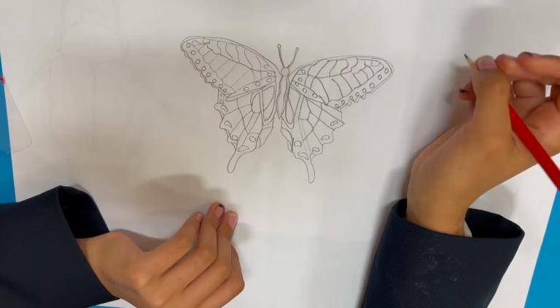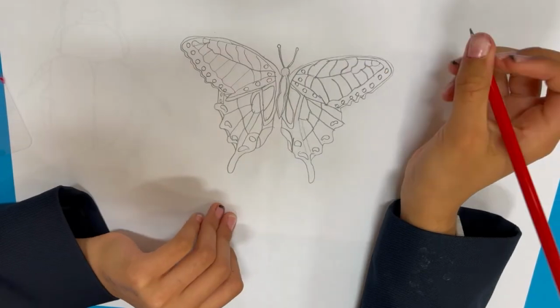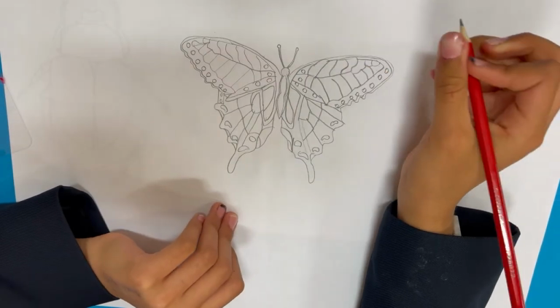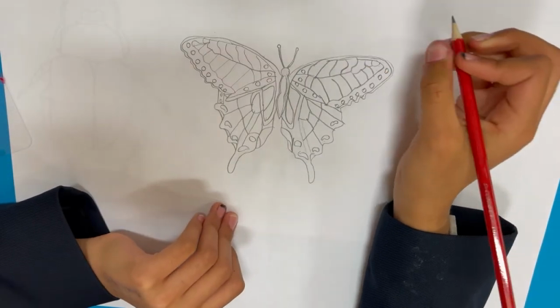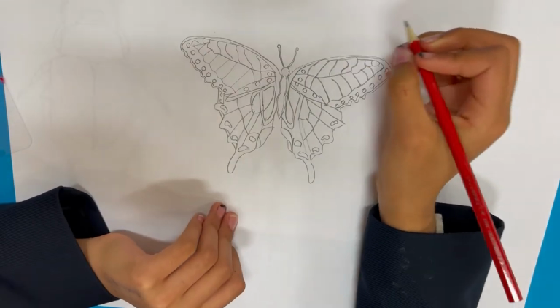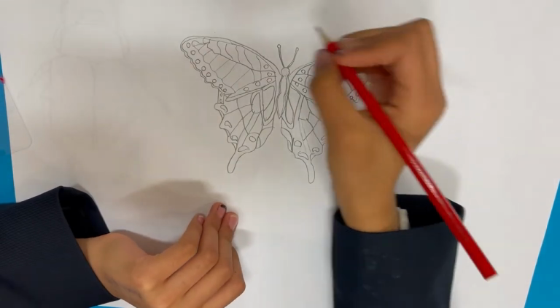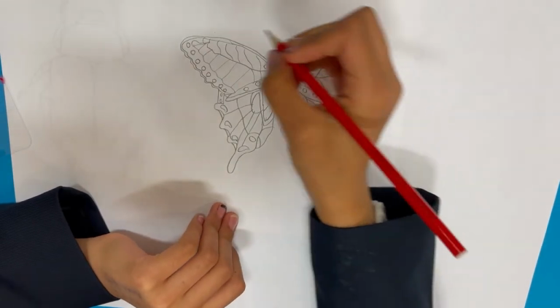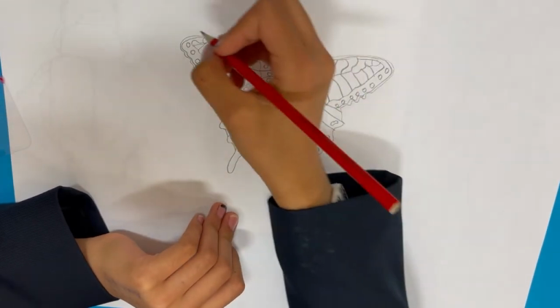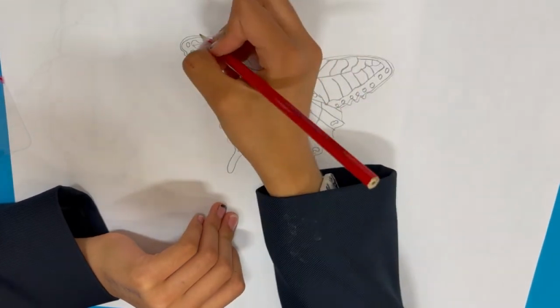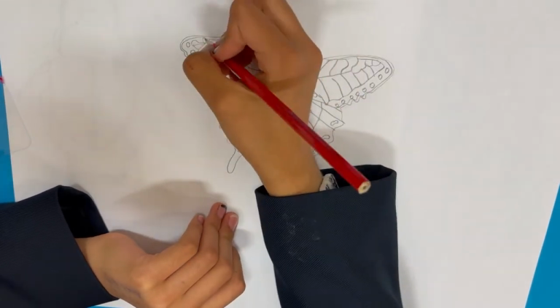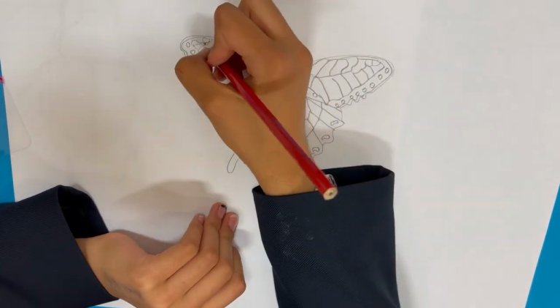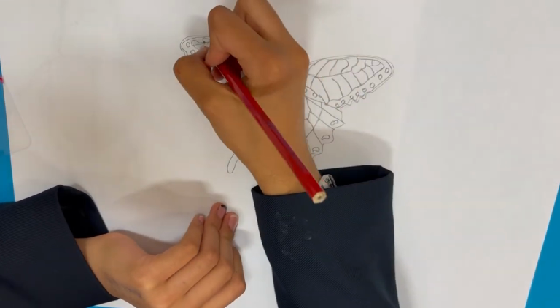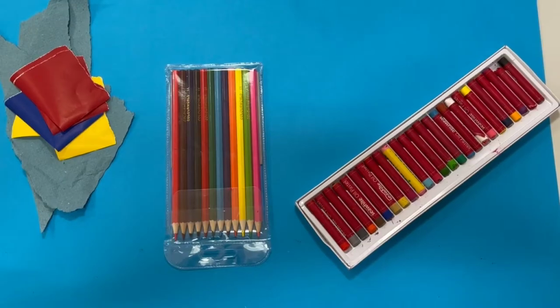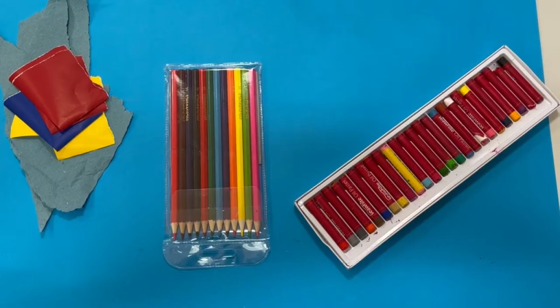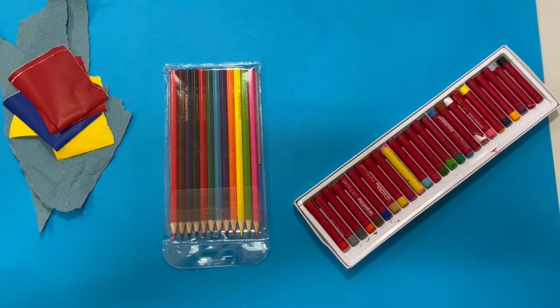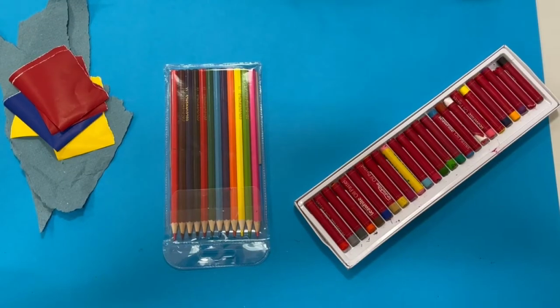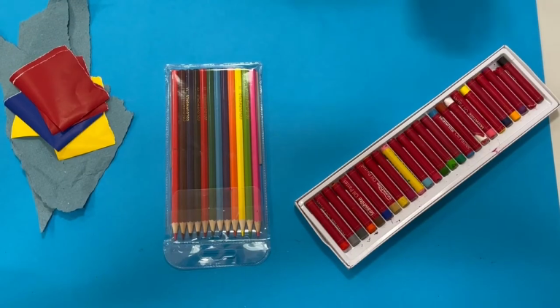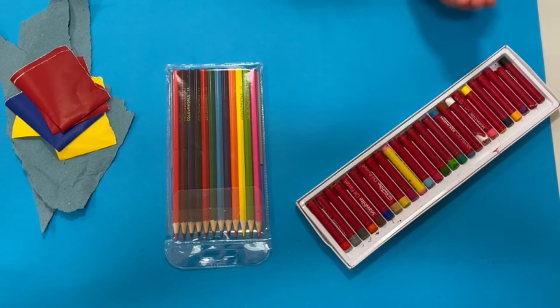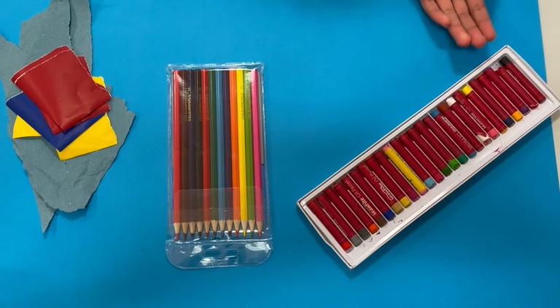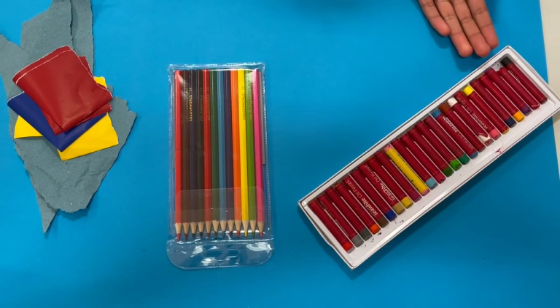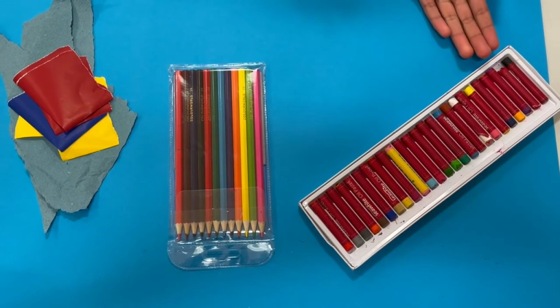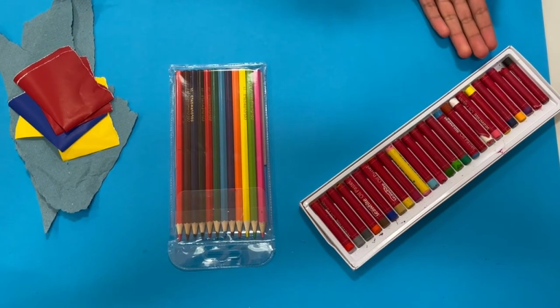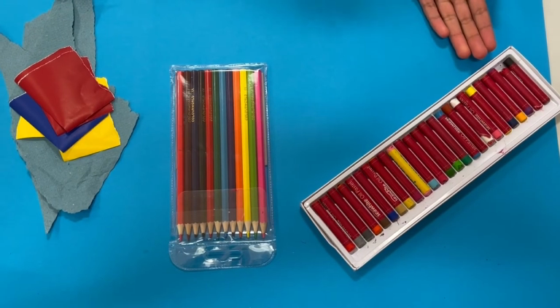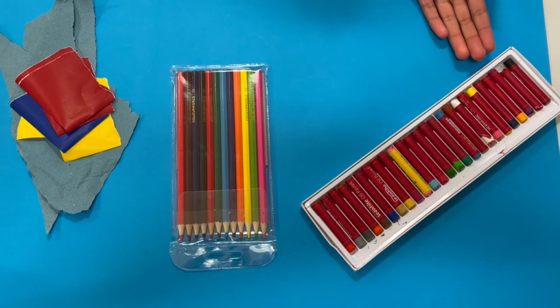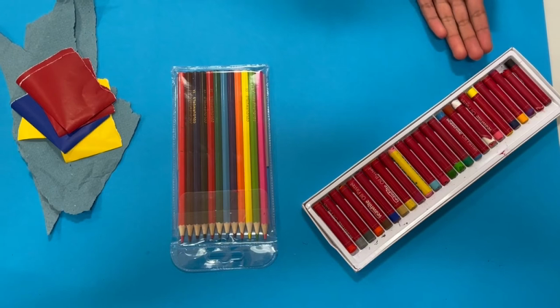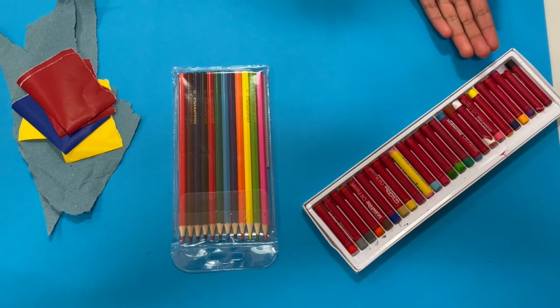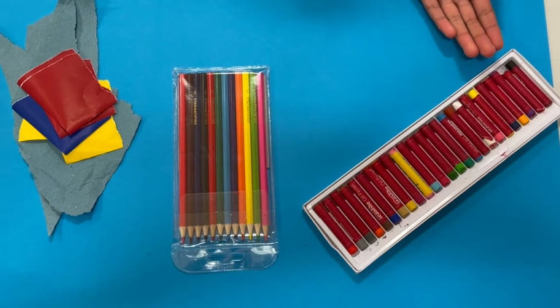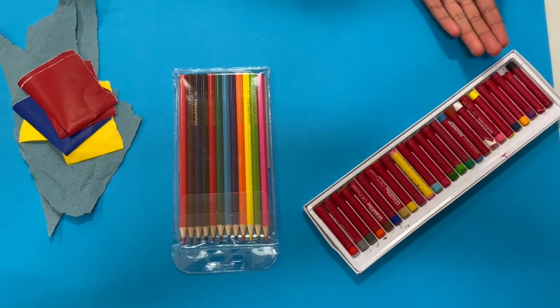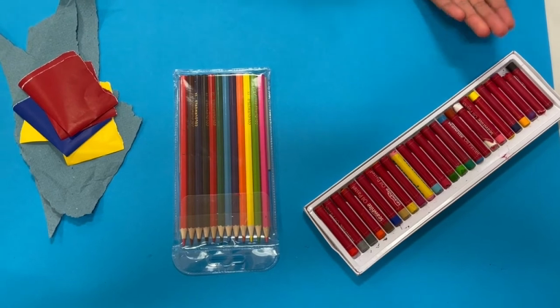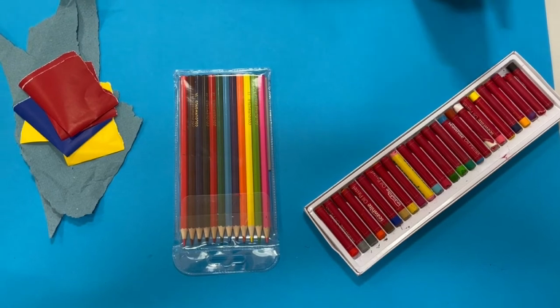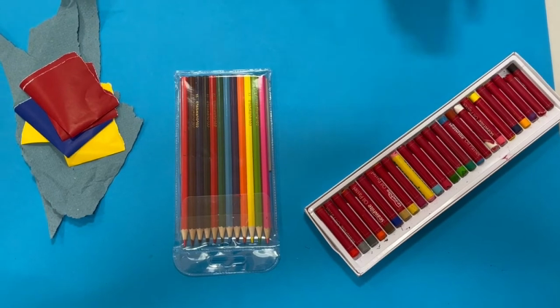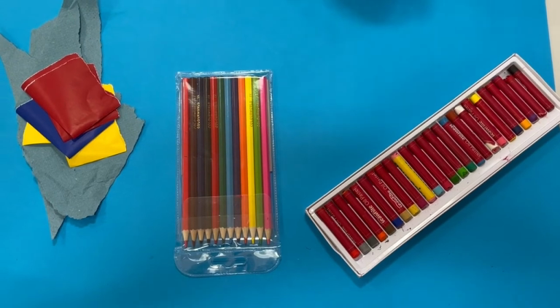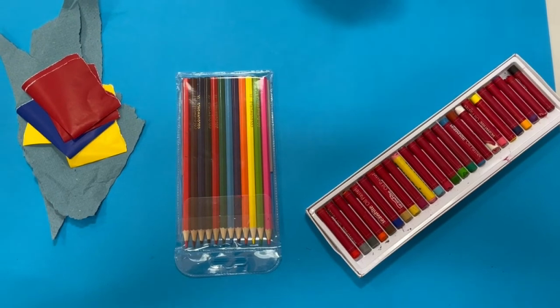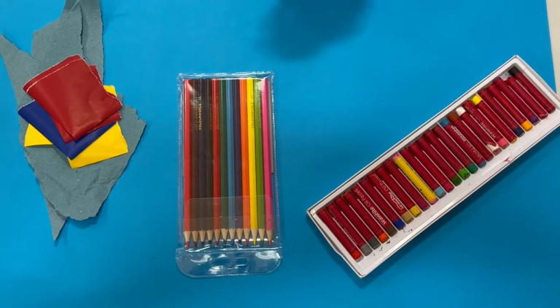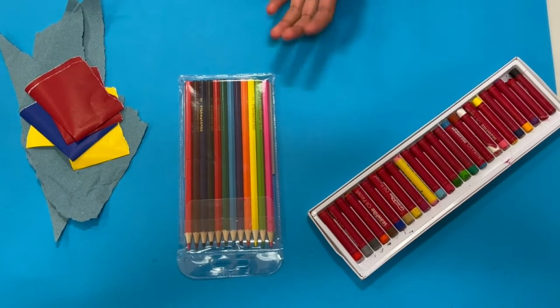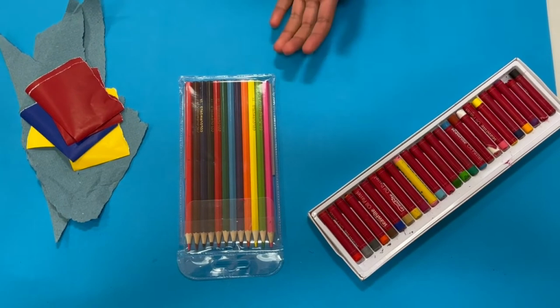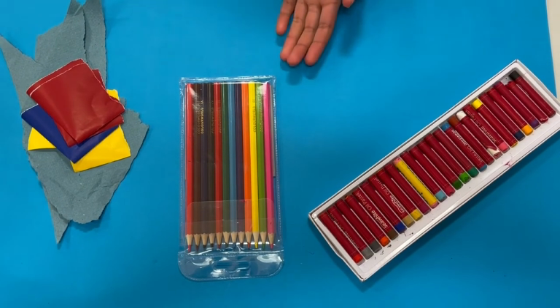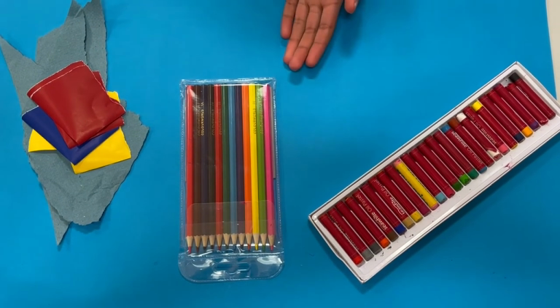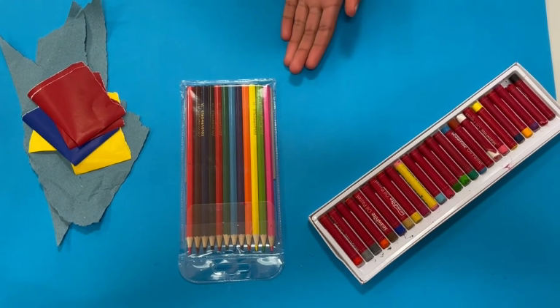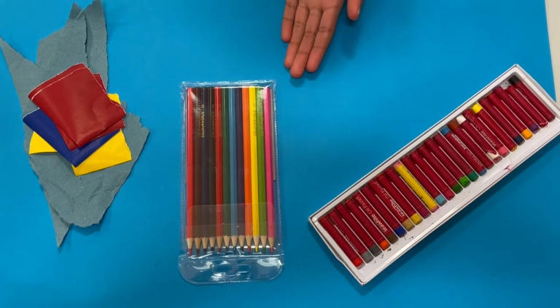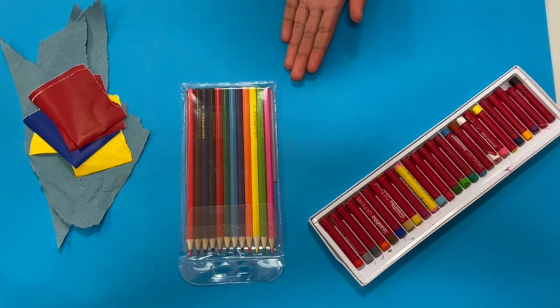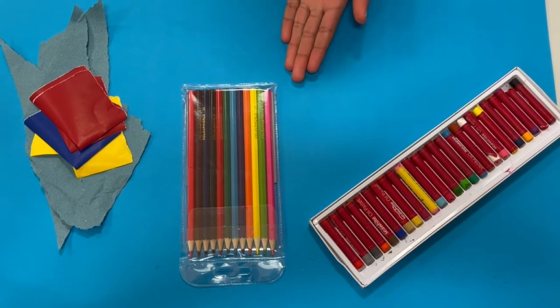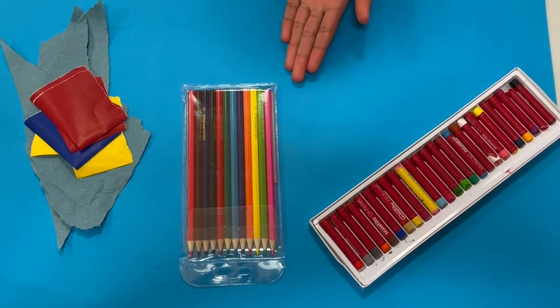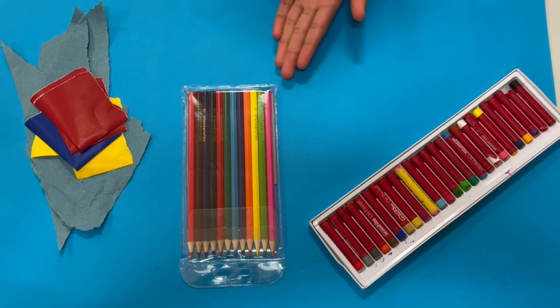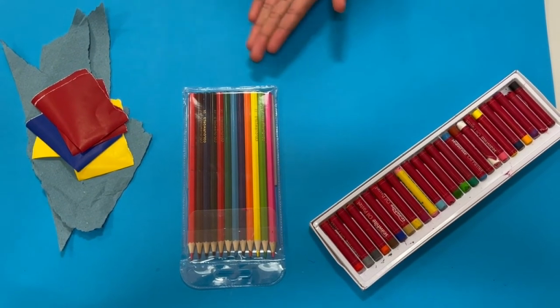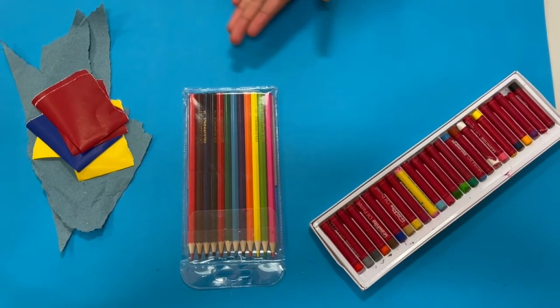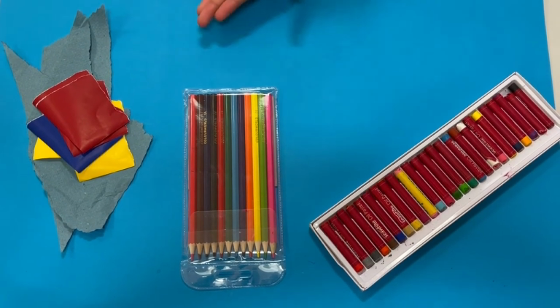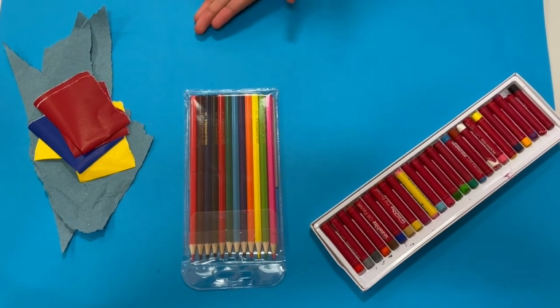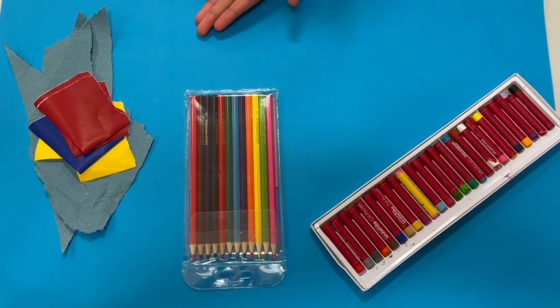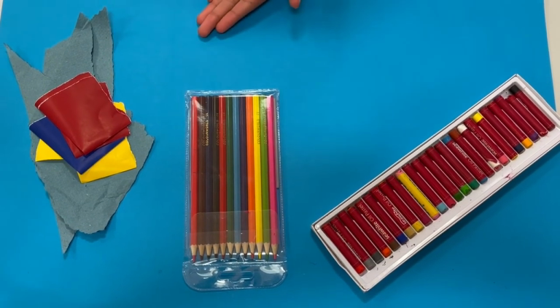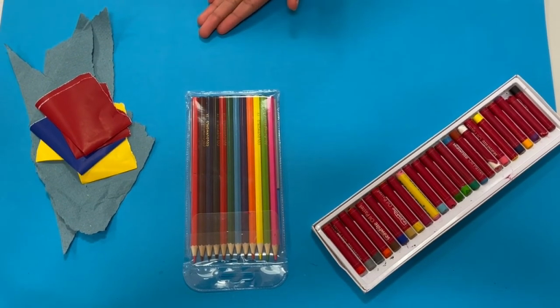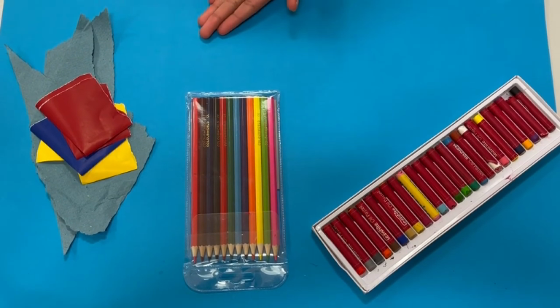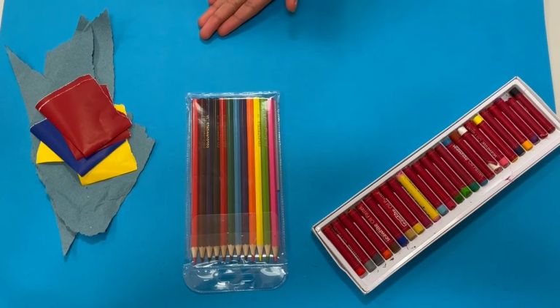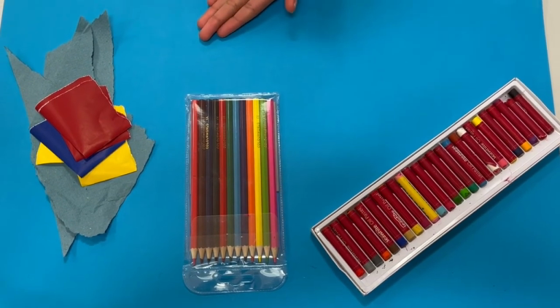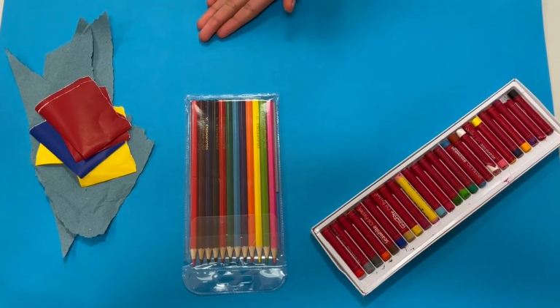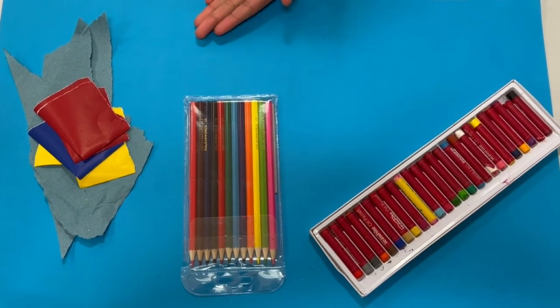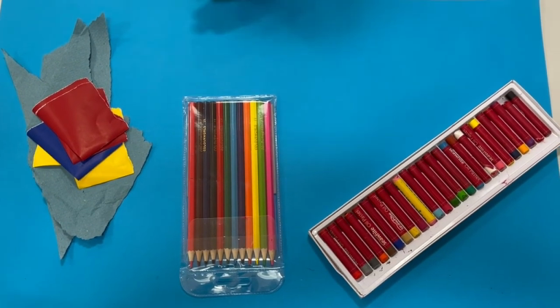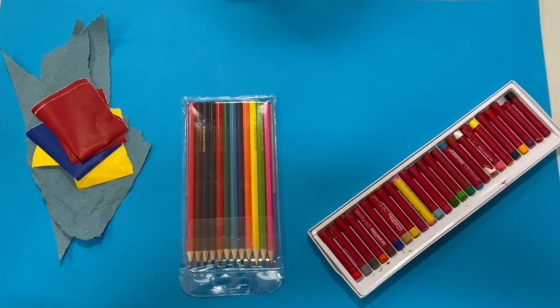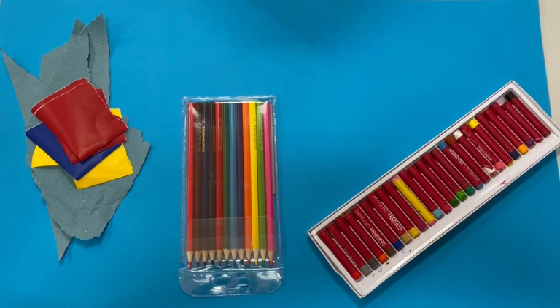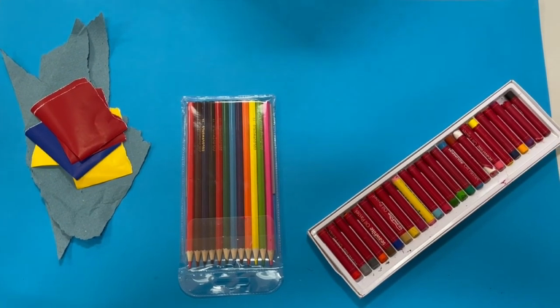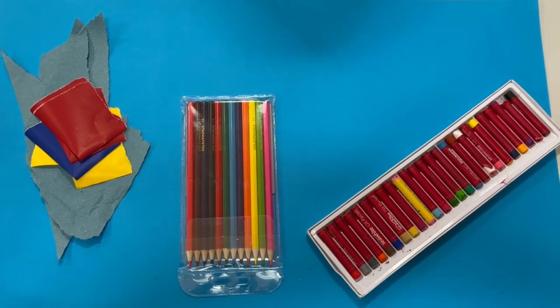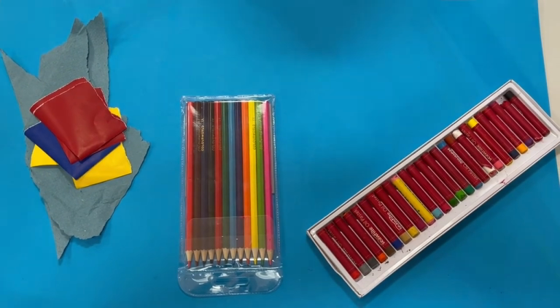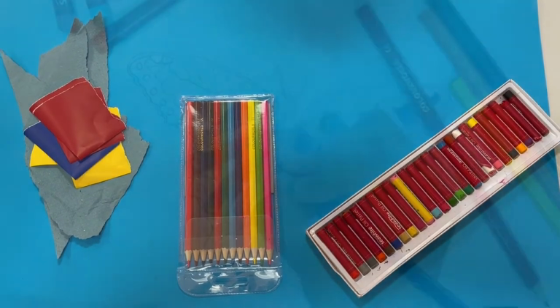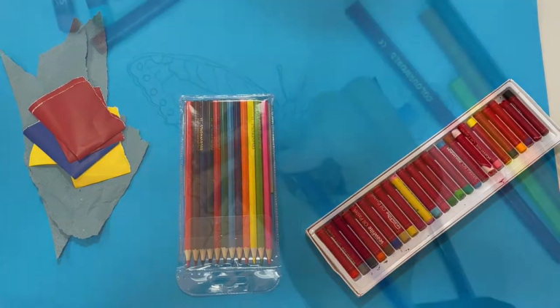Now it's time to add colour. You can use oil pastels, pencil crayons, or waste or recycled paper.